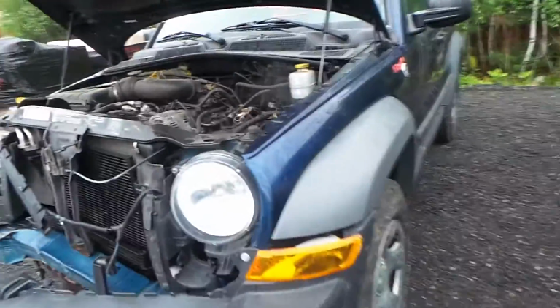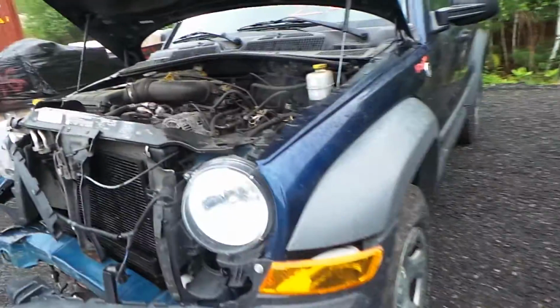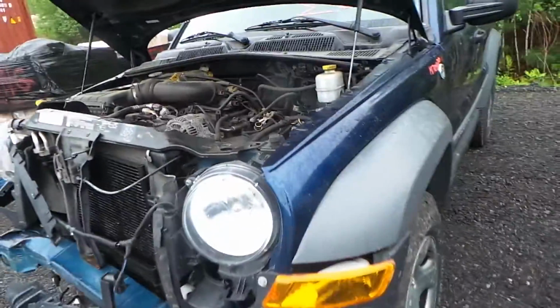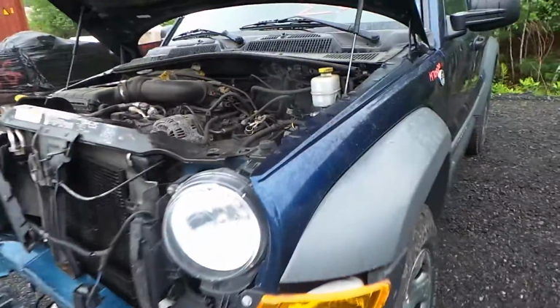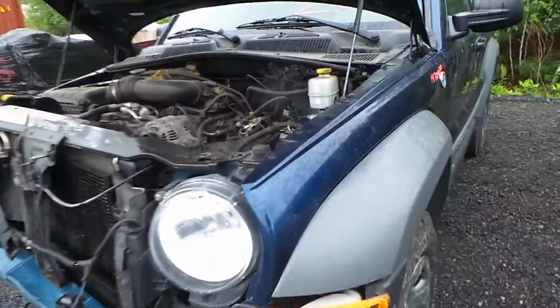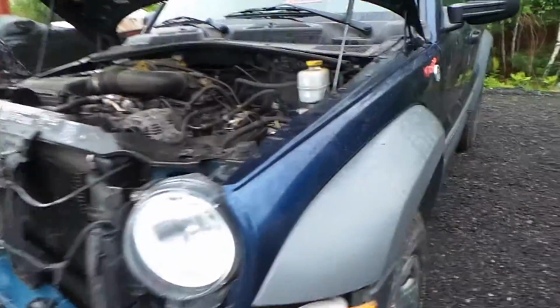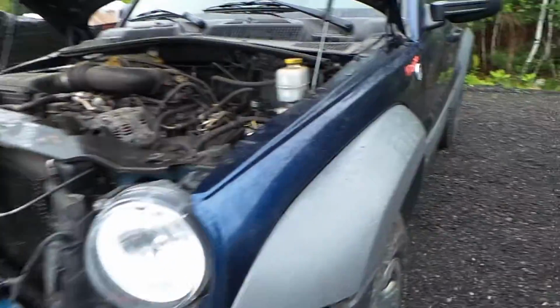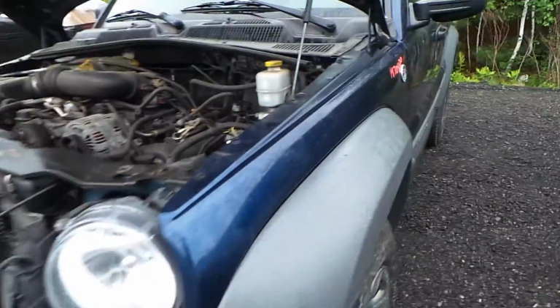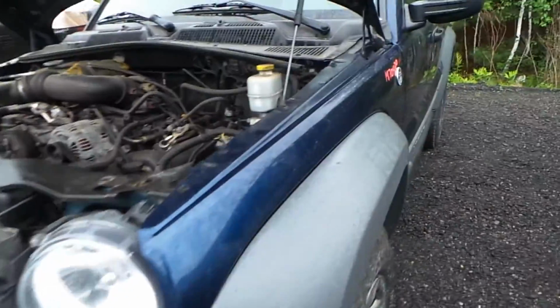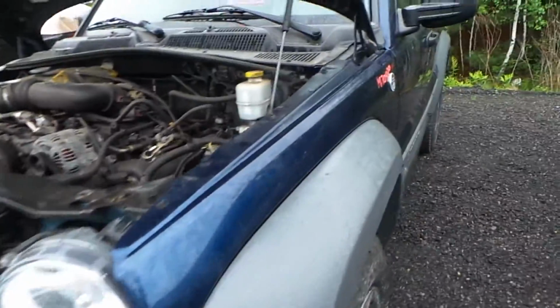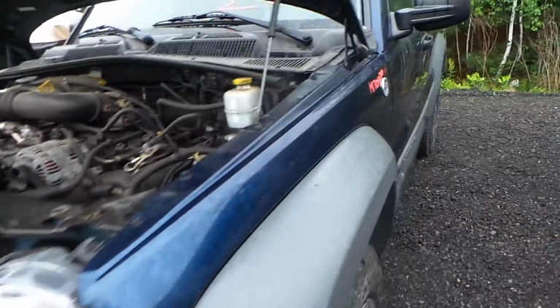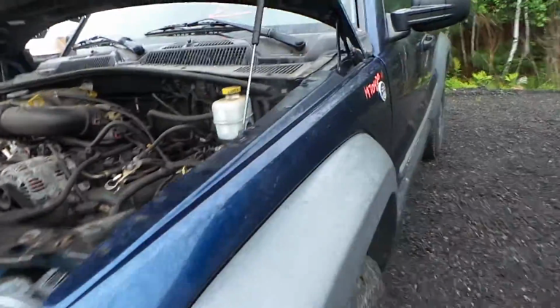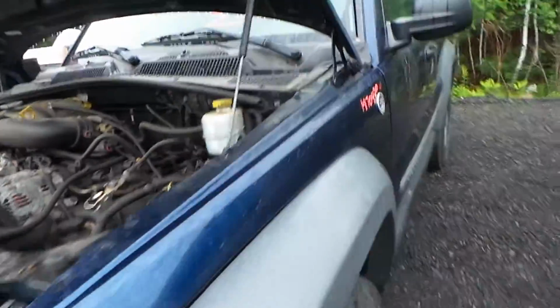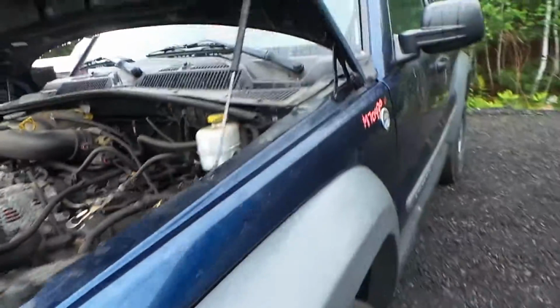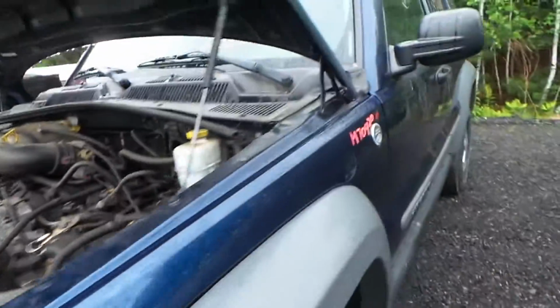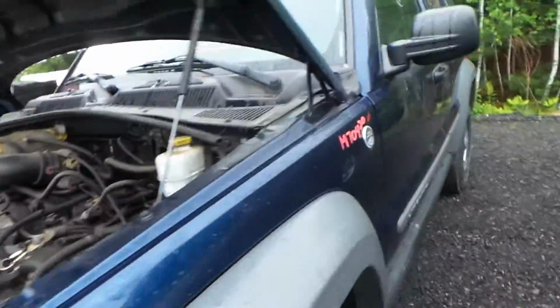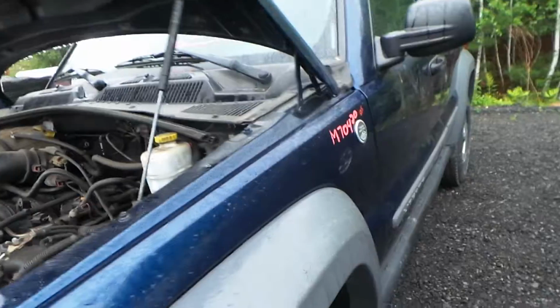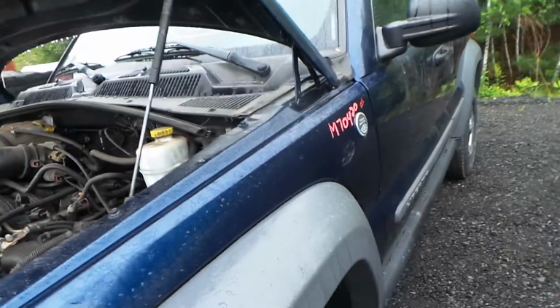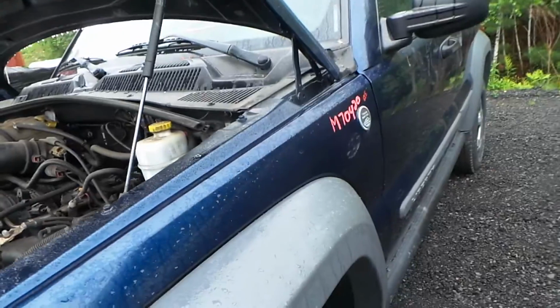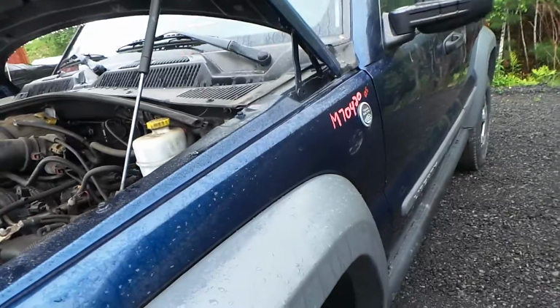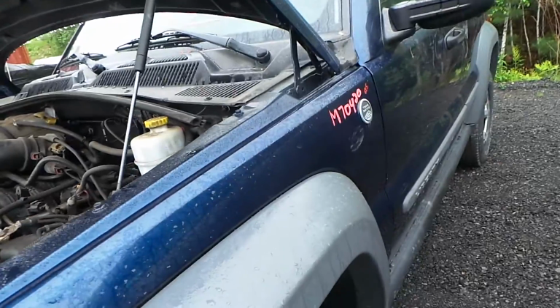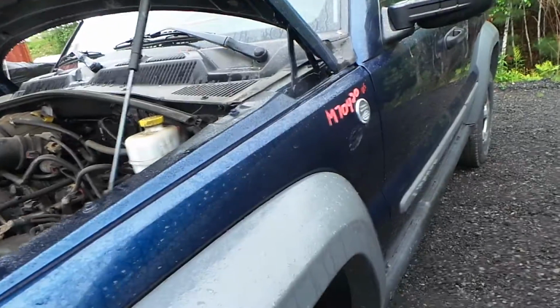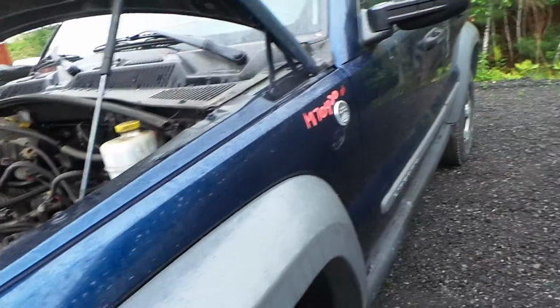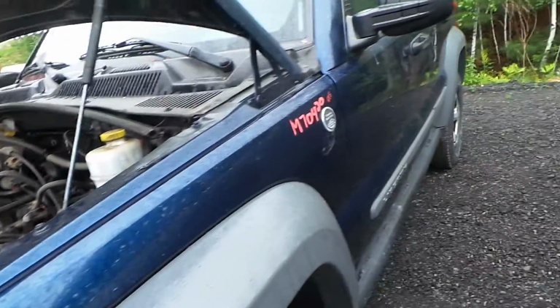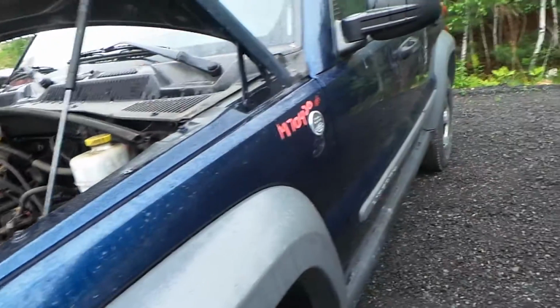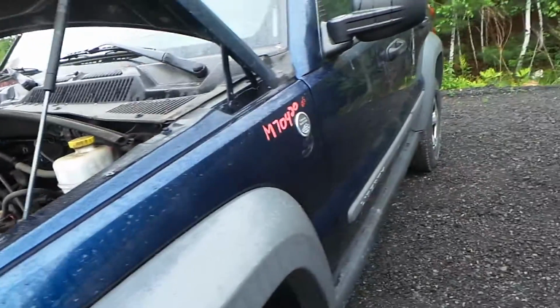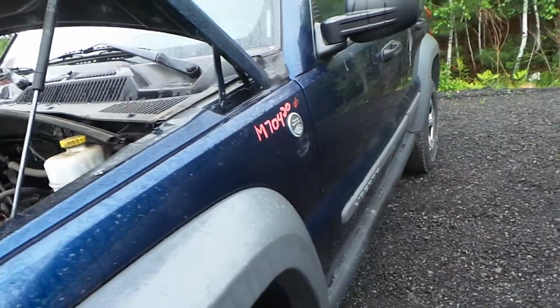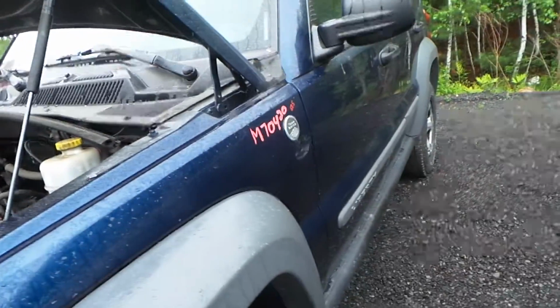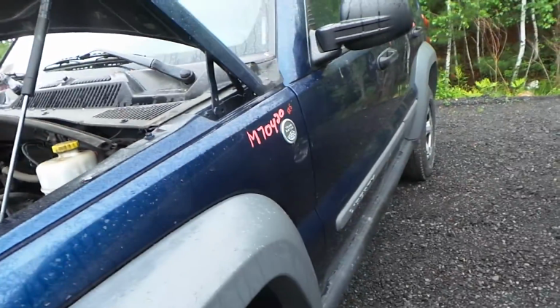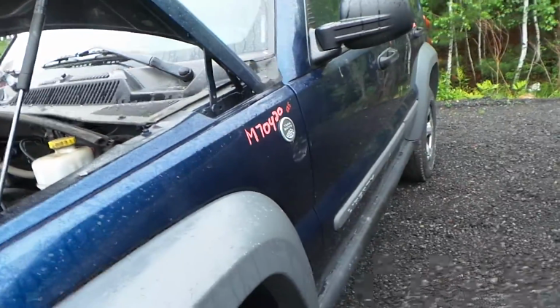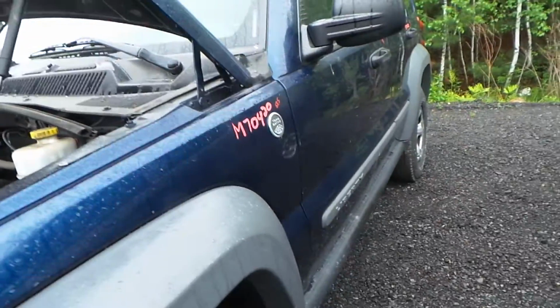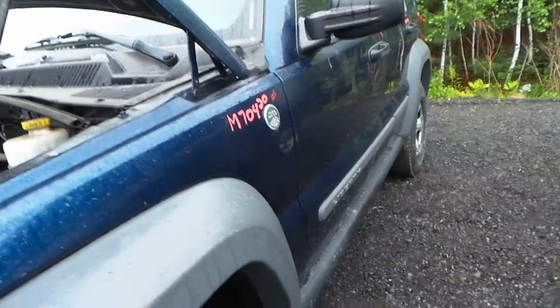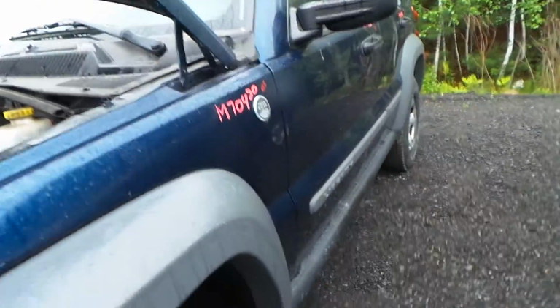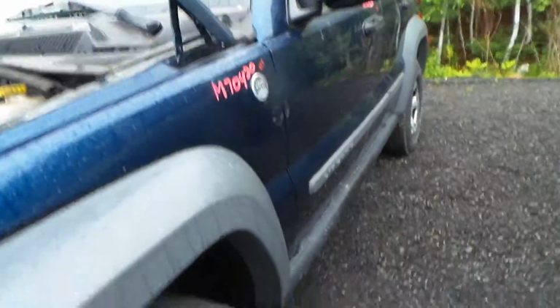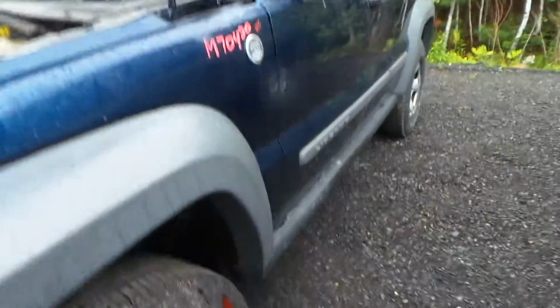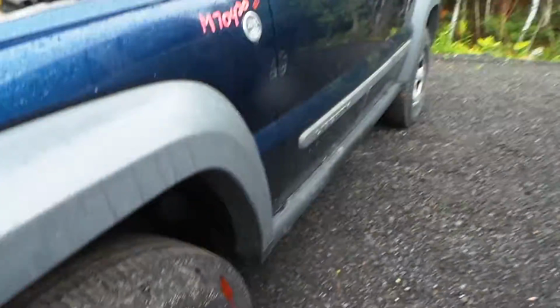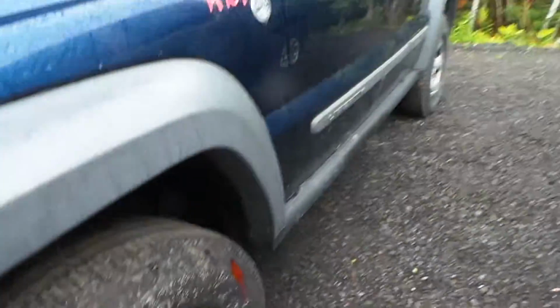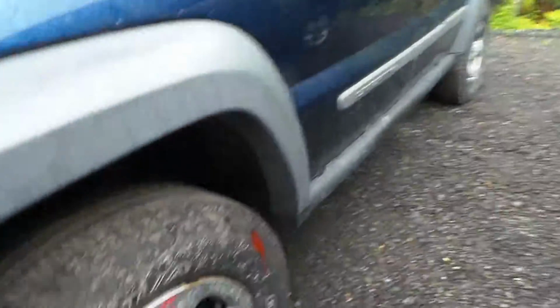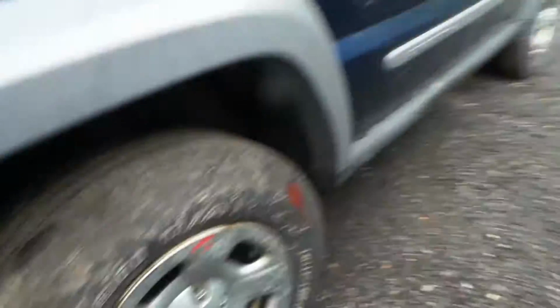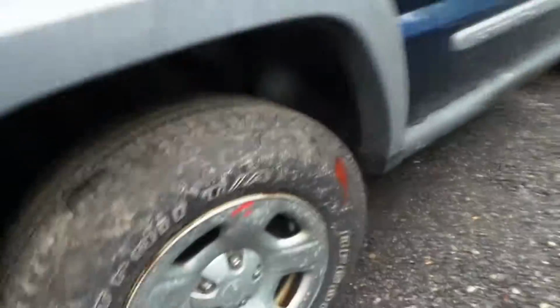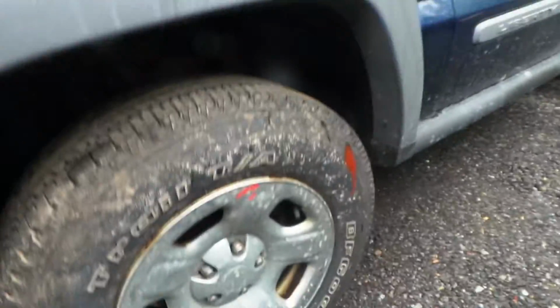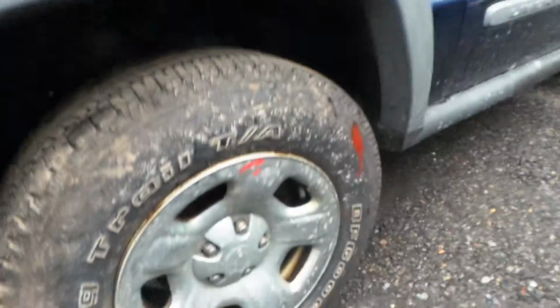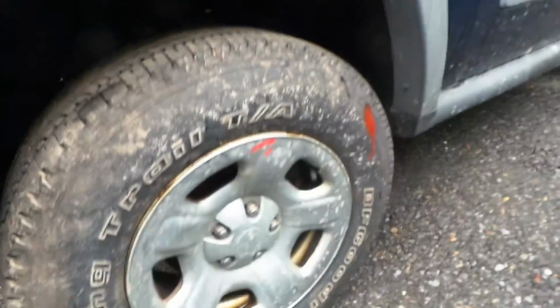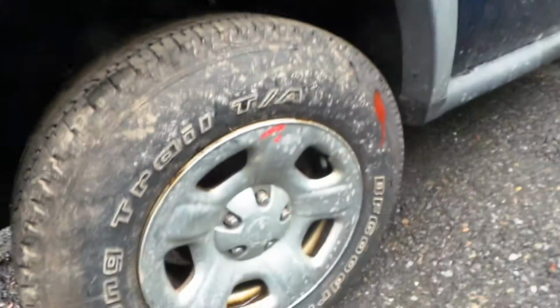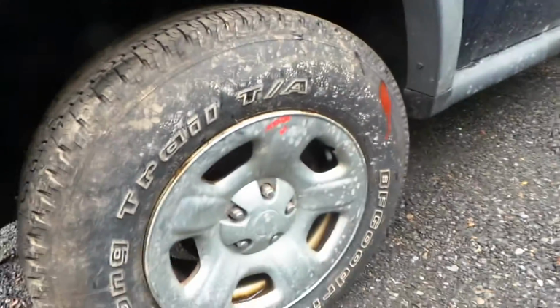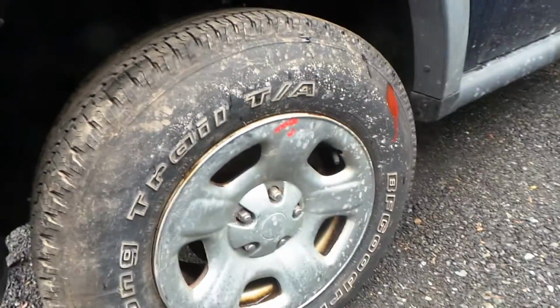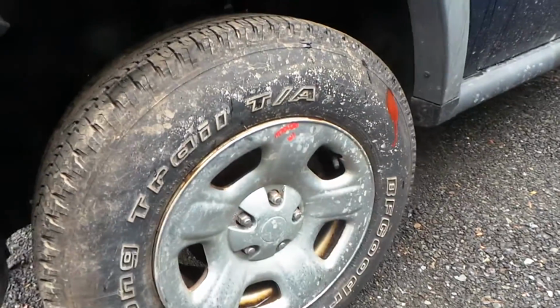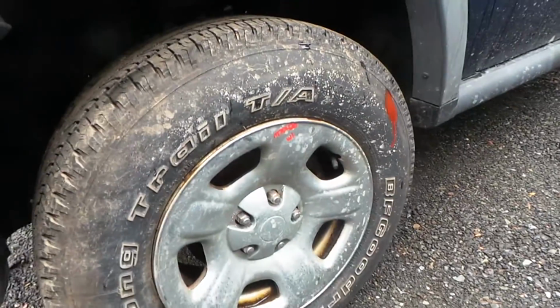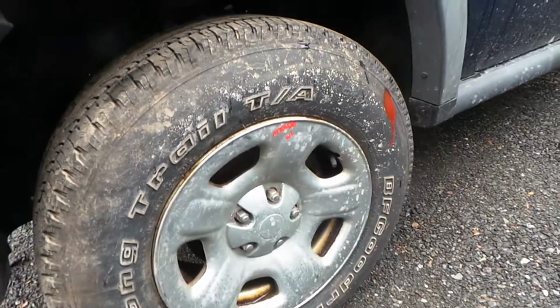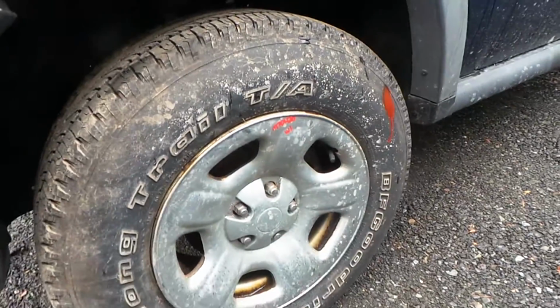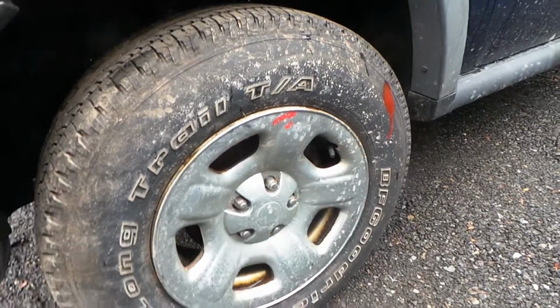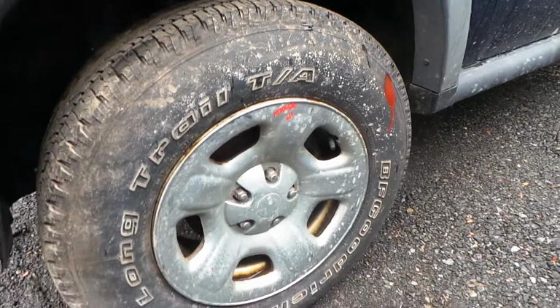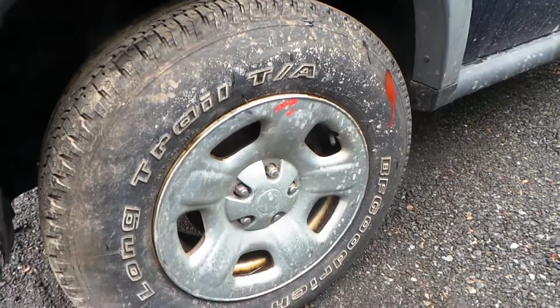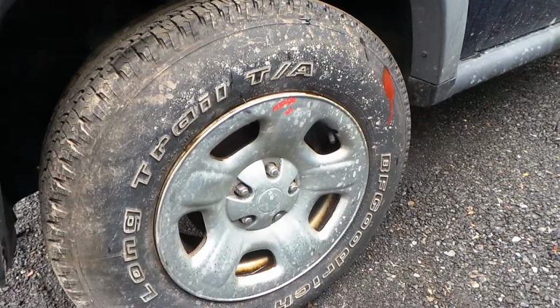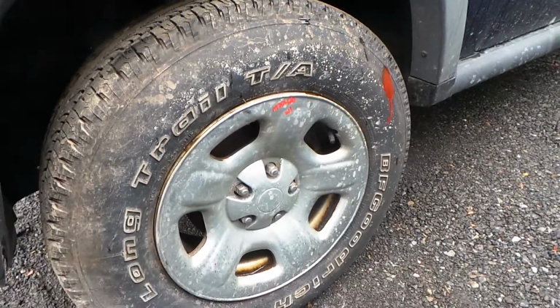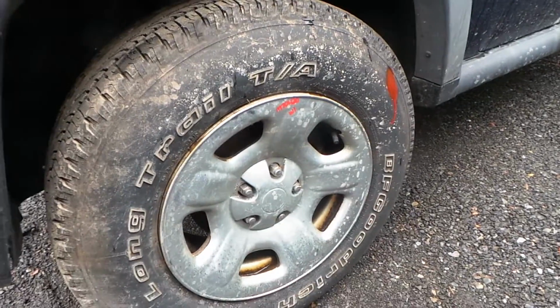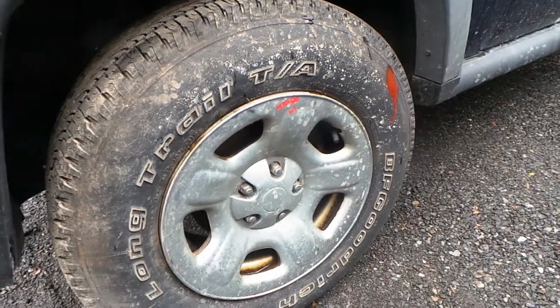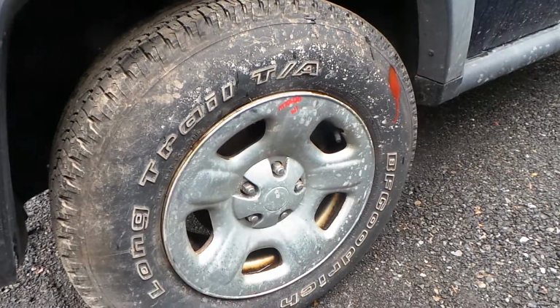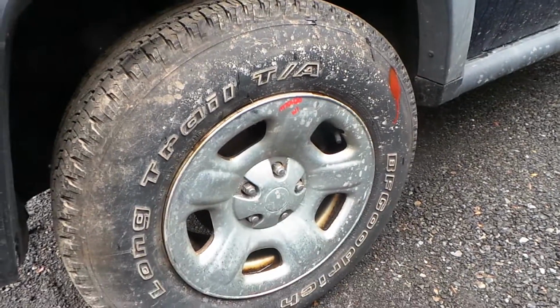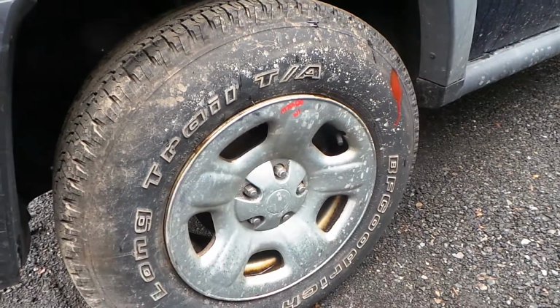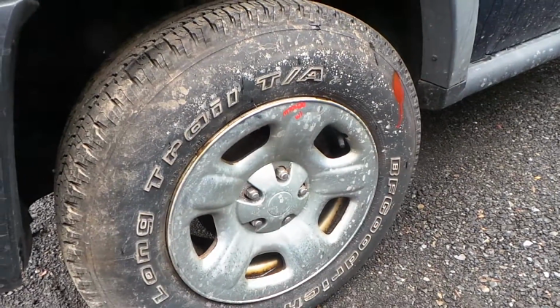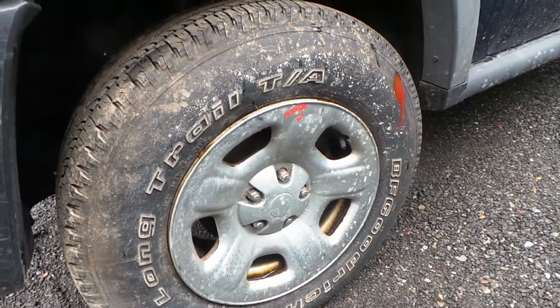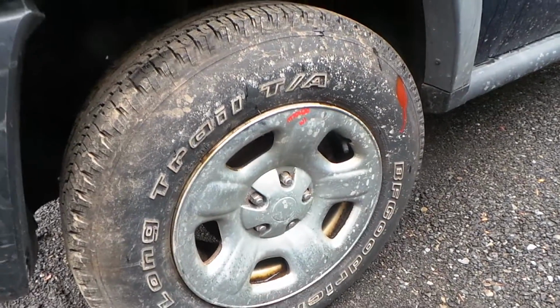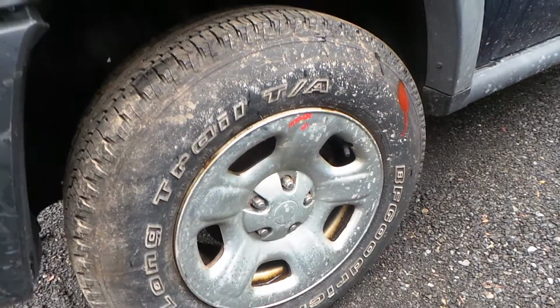The driver's side fender just has a small parking lot ping, but it's in great shape for the year. We also have some good 16-inch steel wheels.